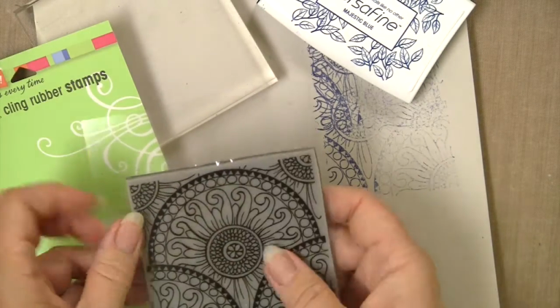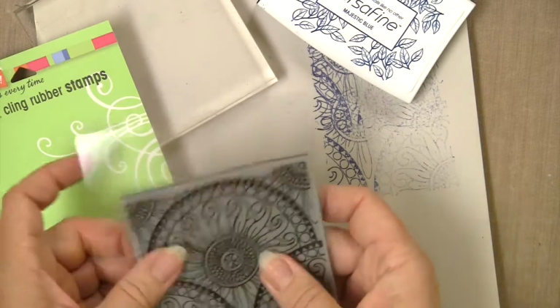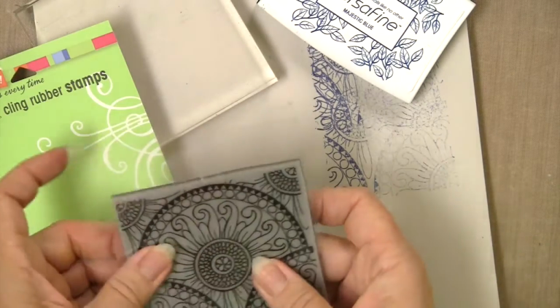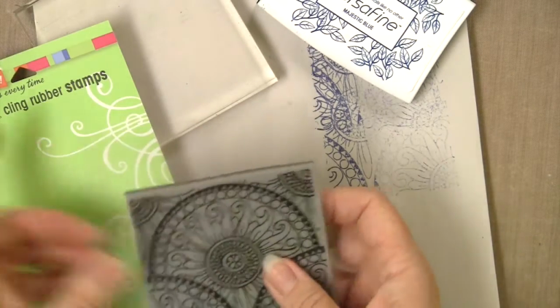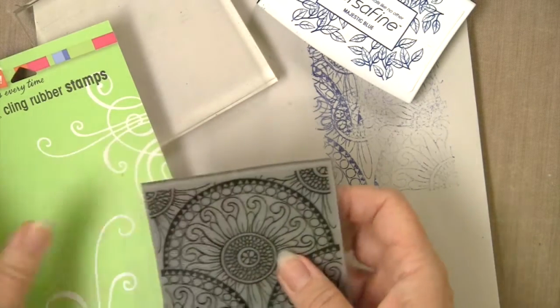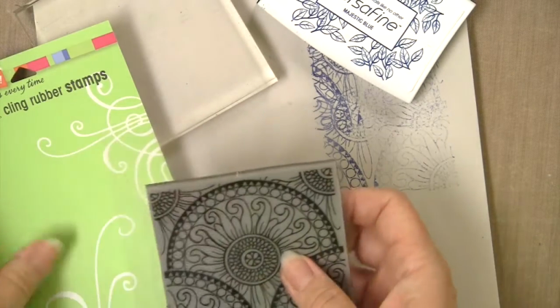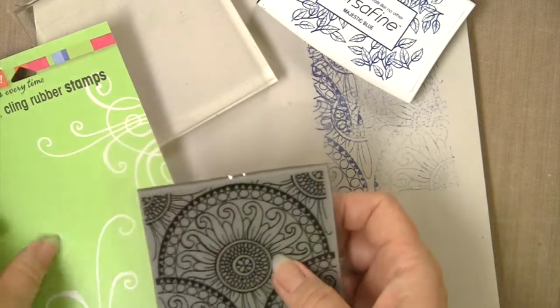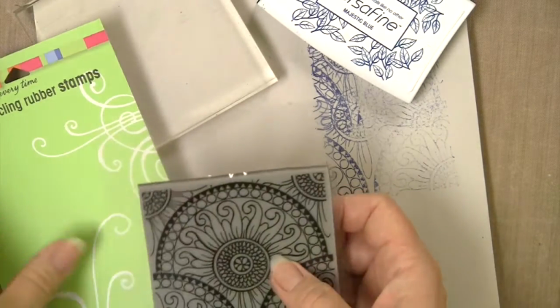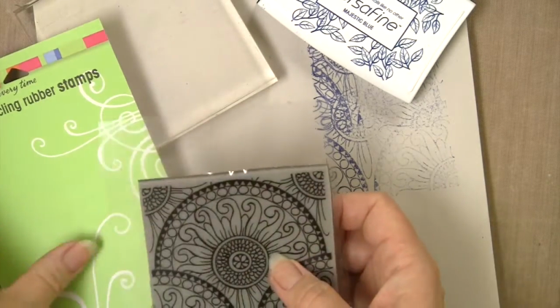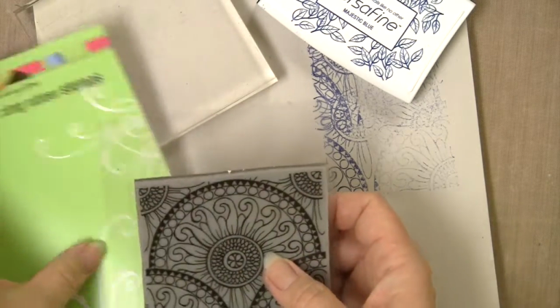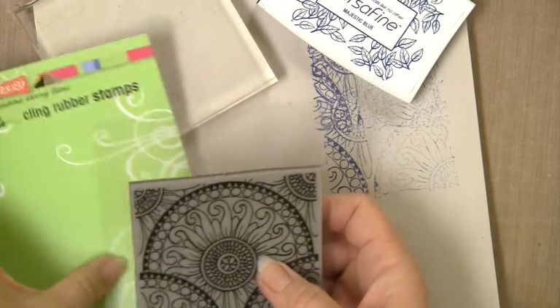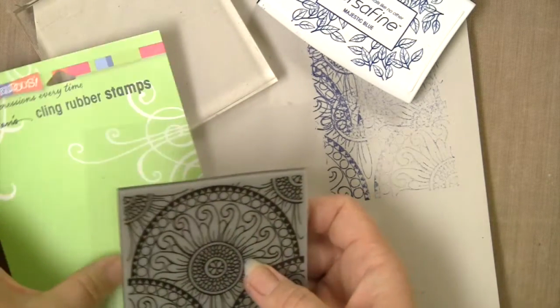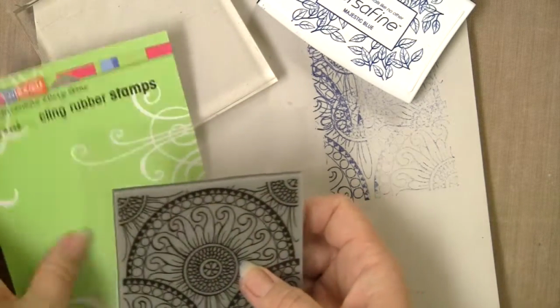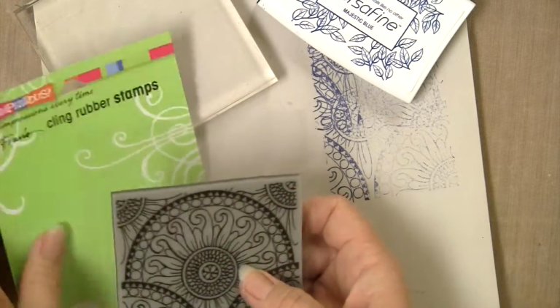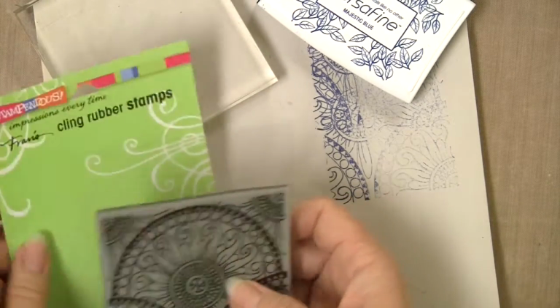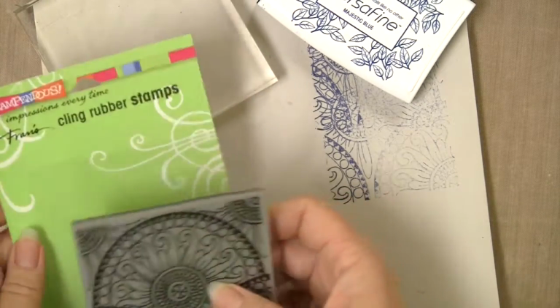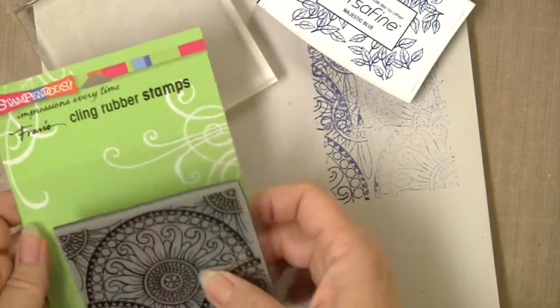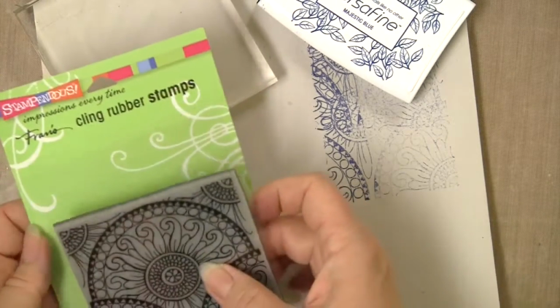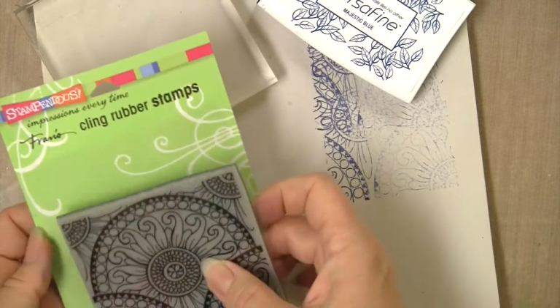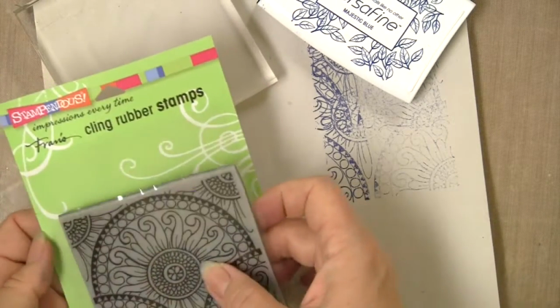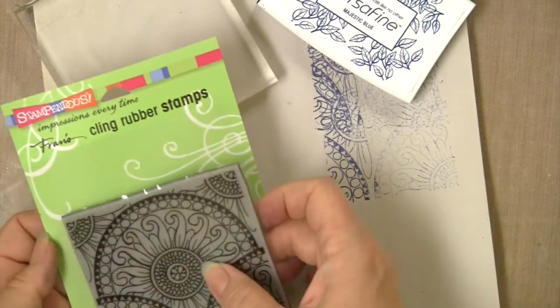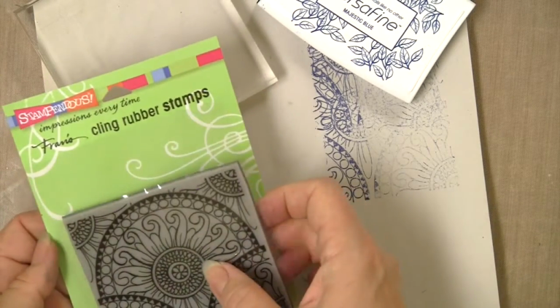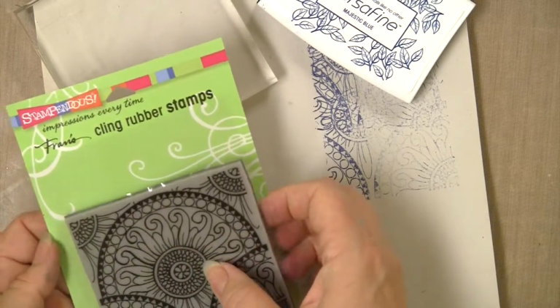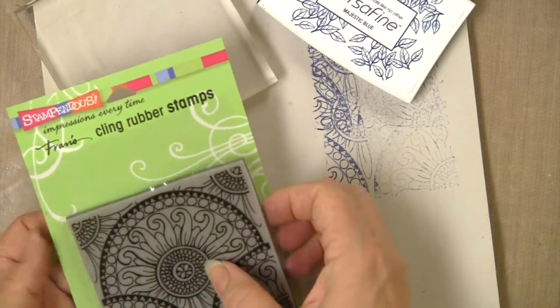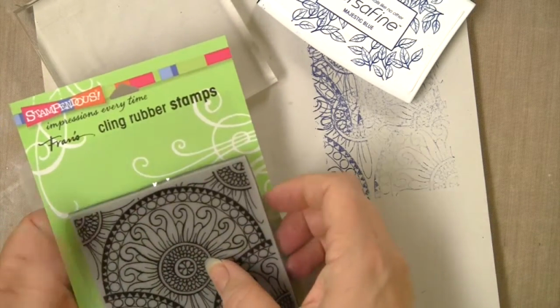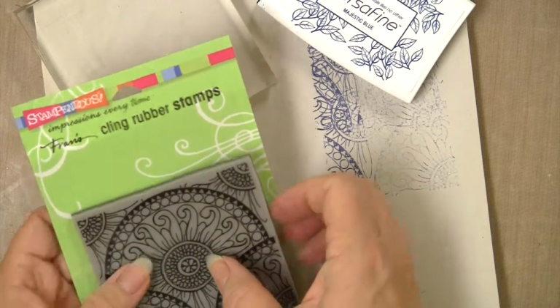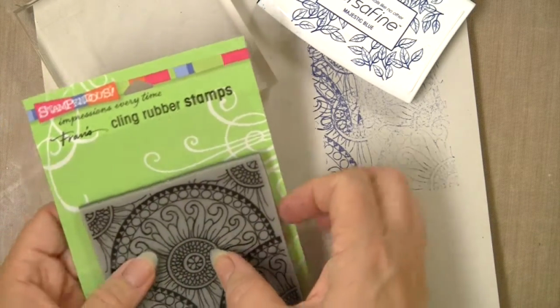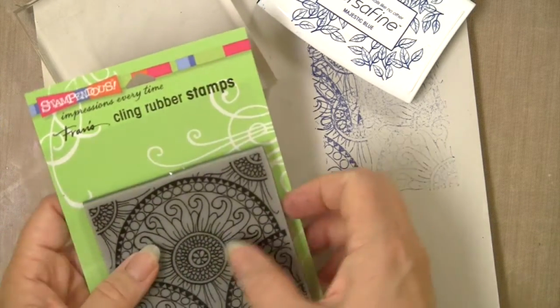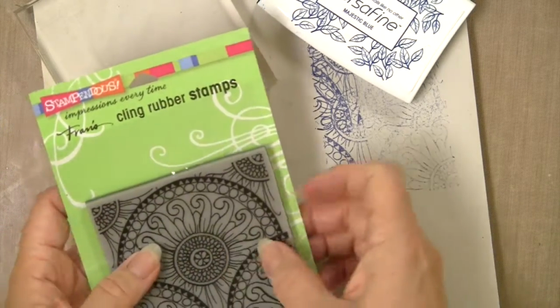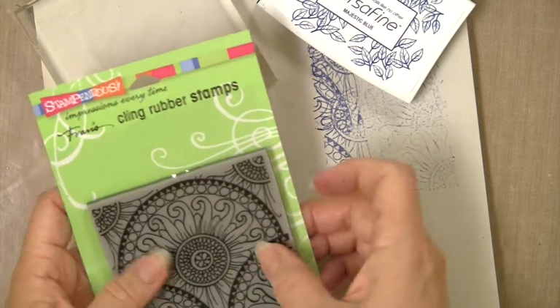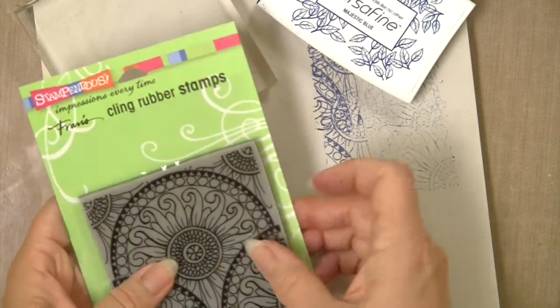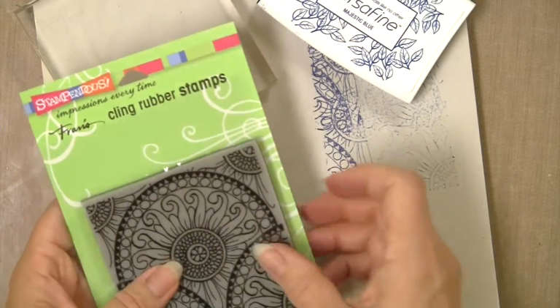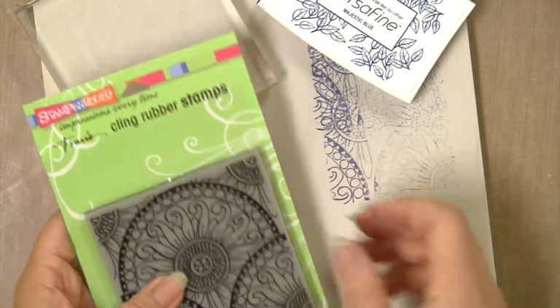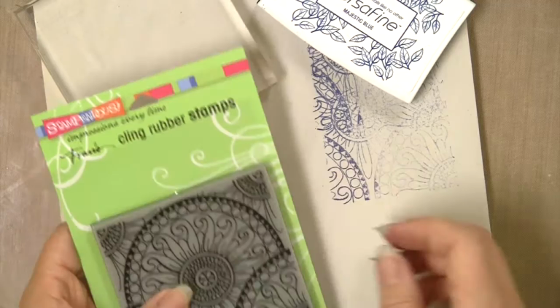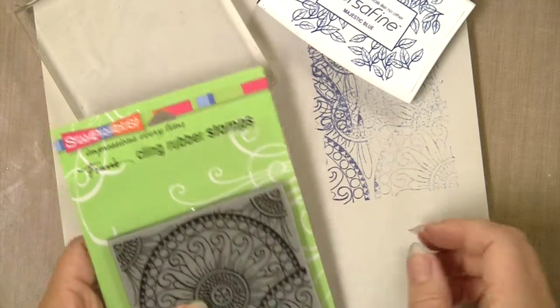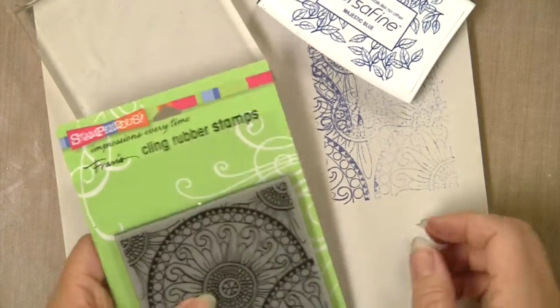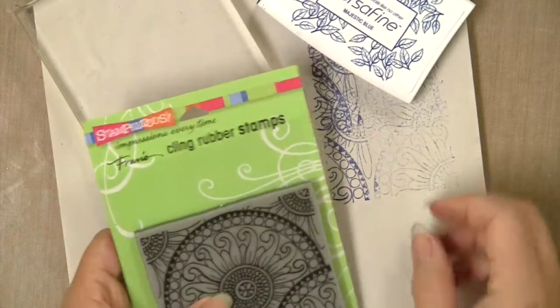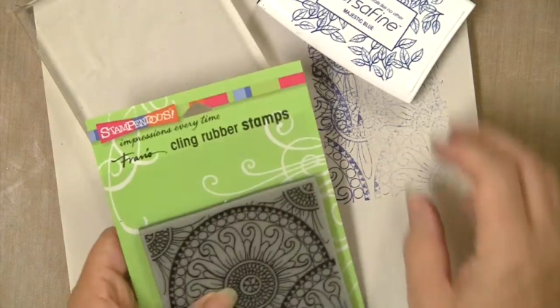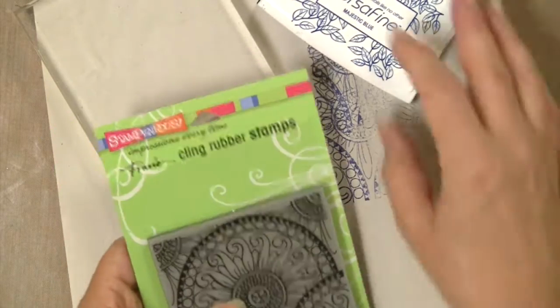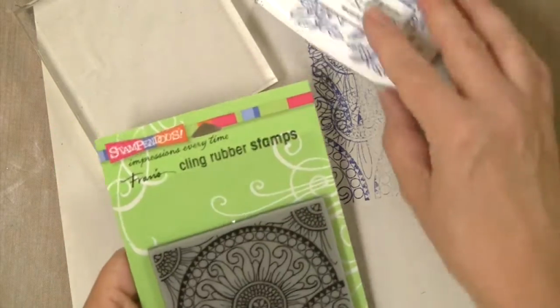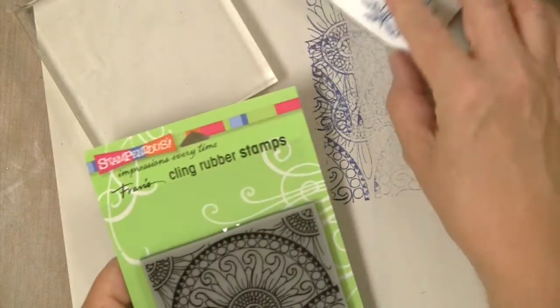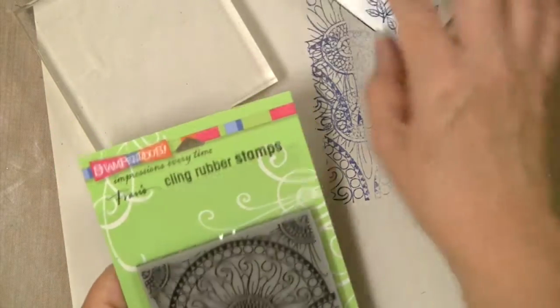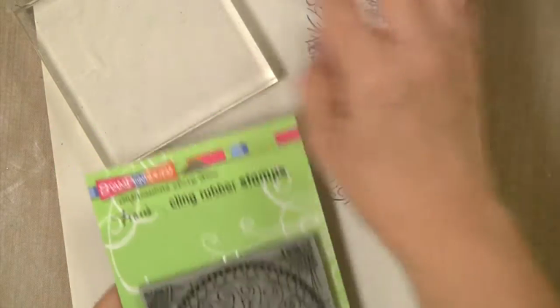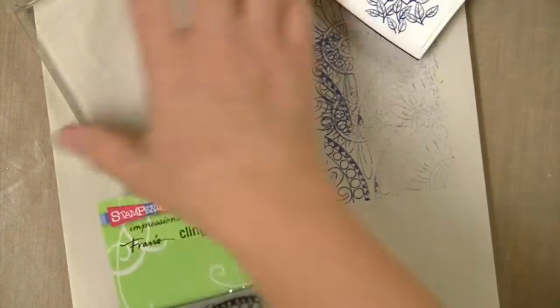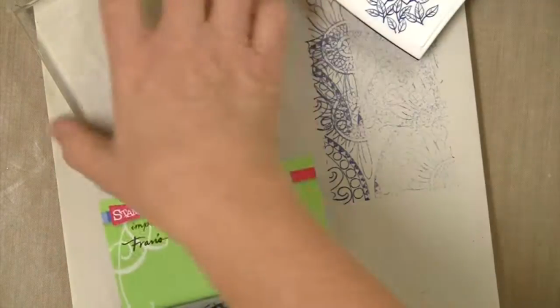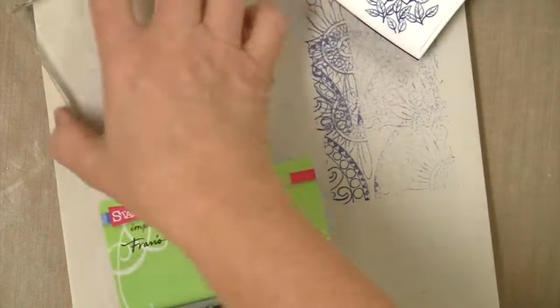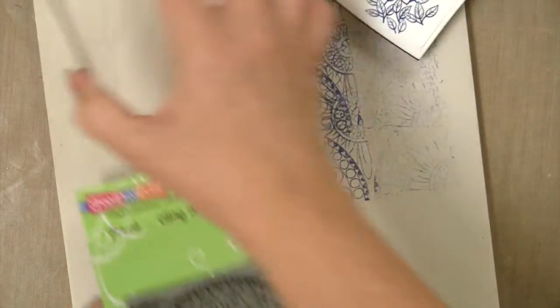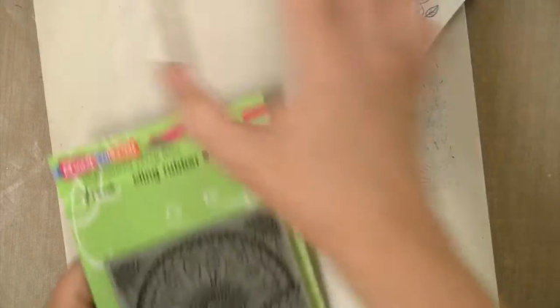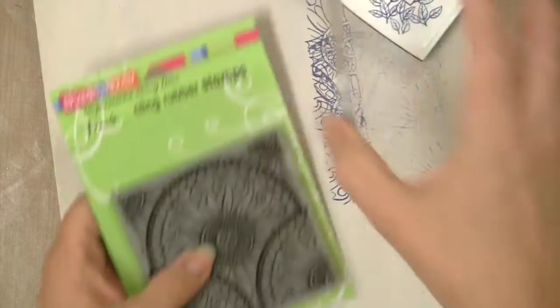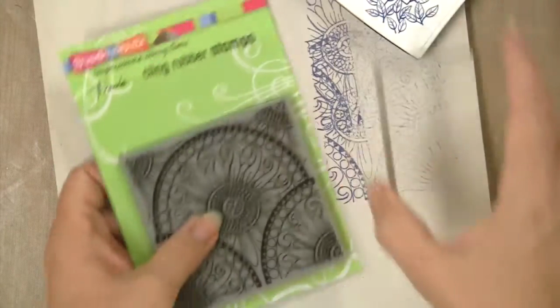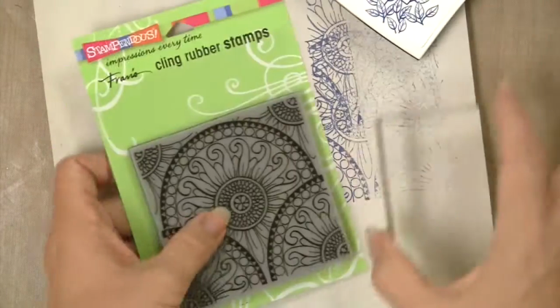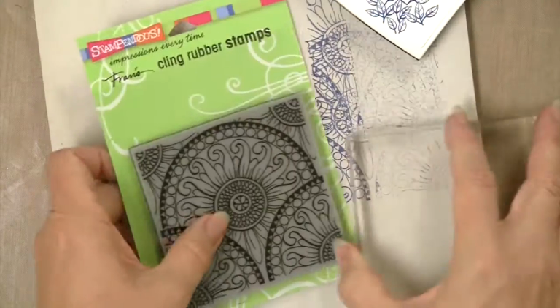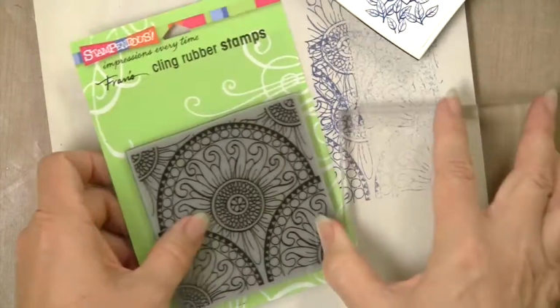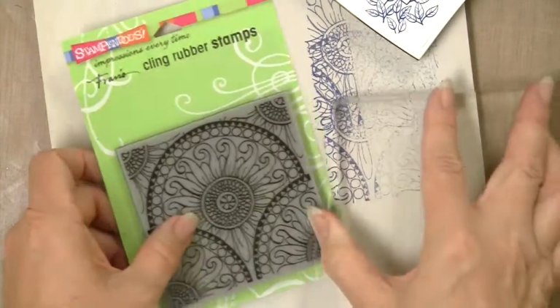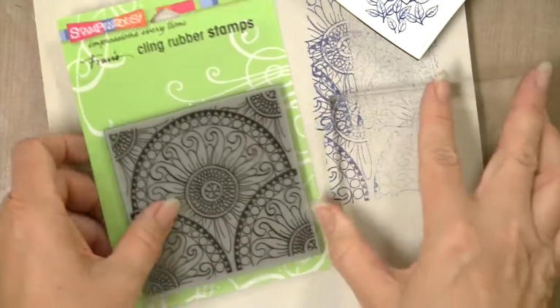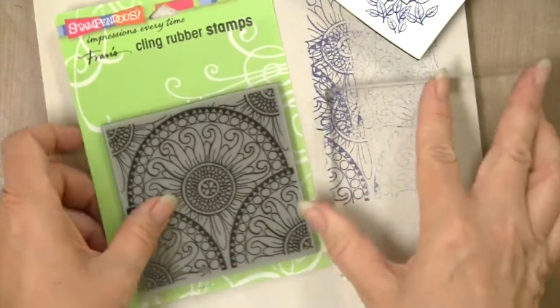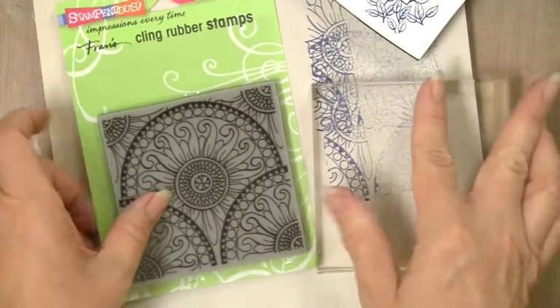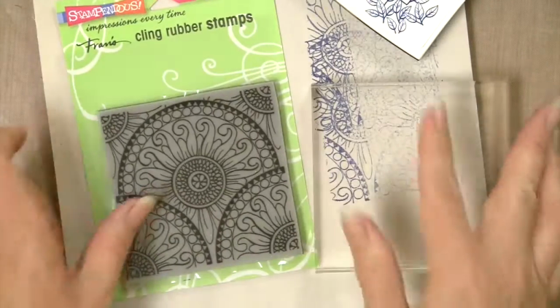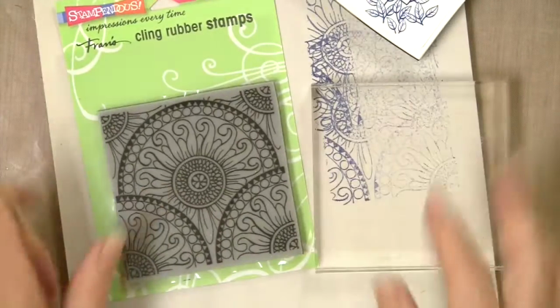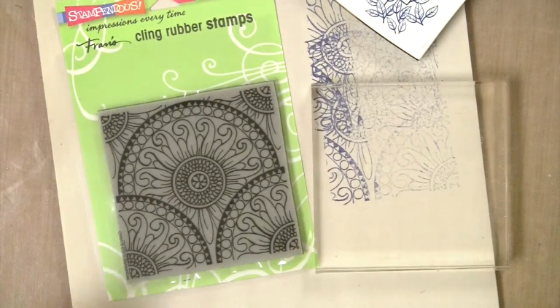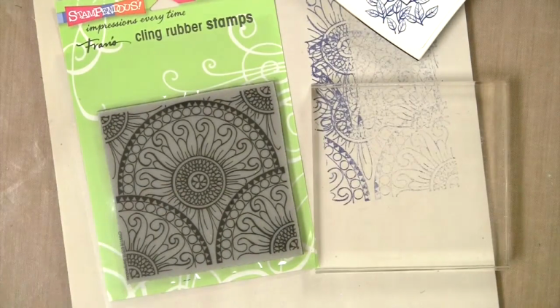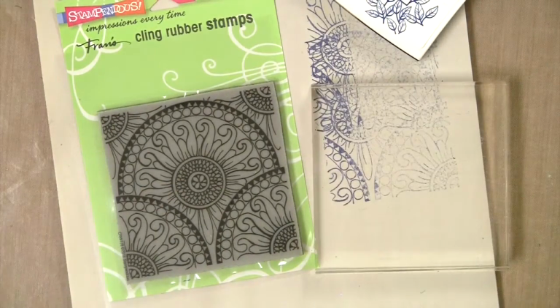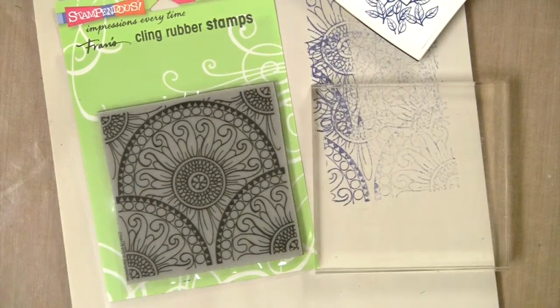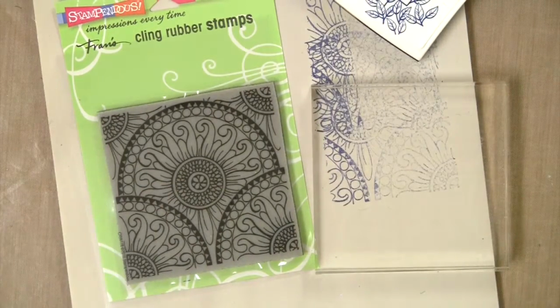Putting it back on the carrier may help for storage, and then you can keep it nice and clean and ready for use the next time.